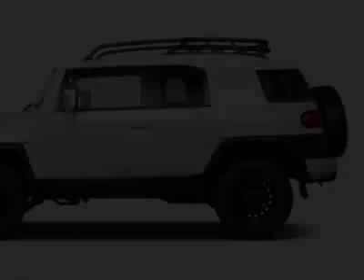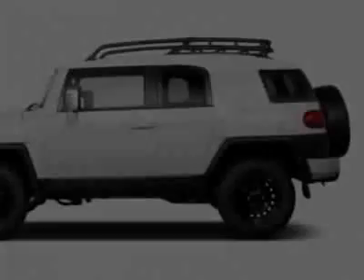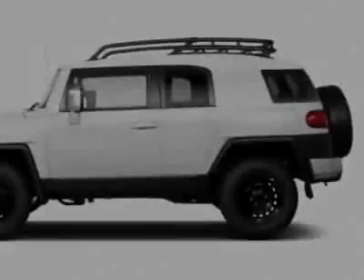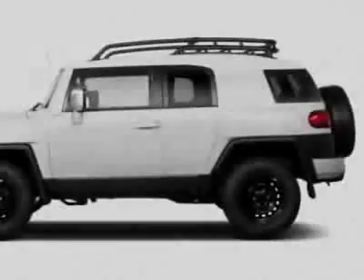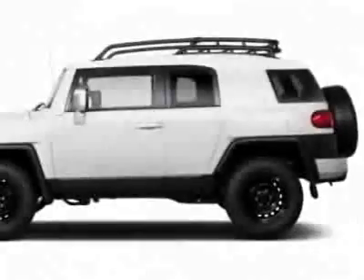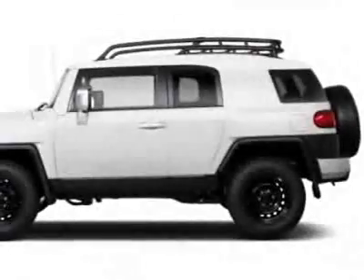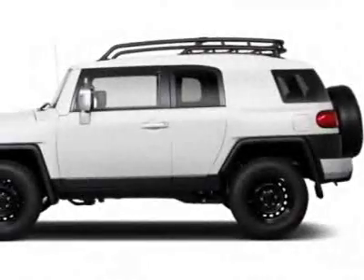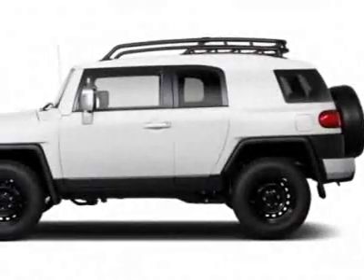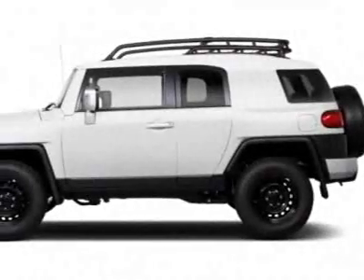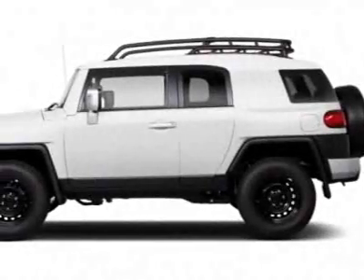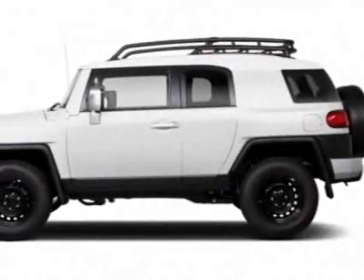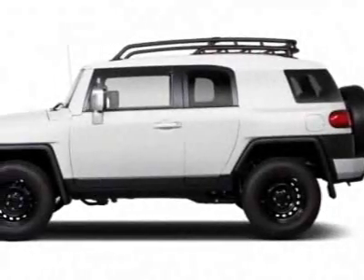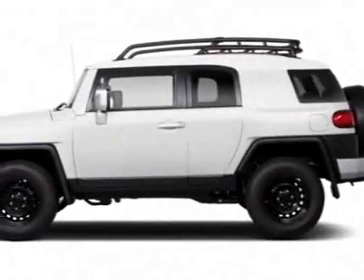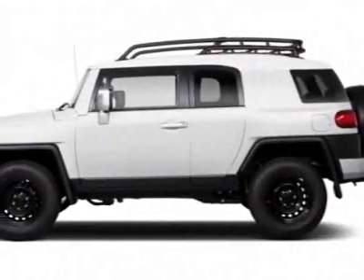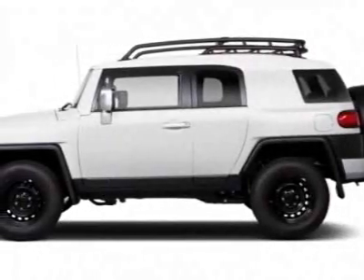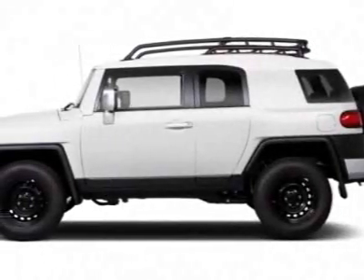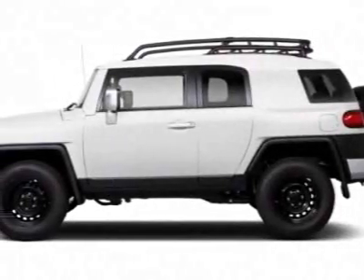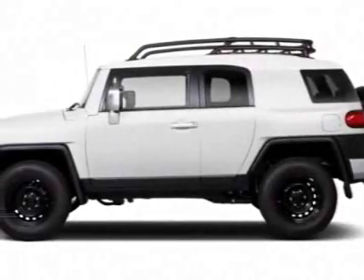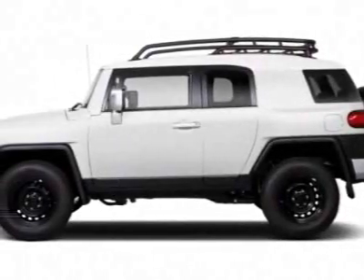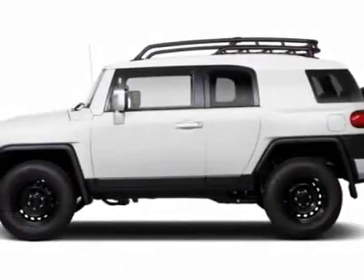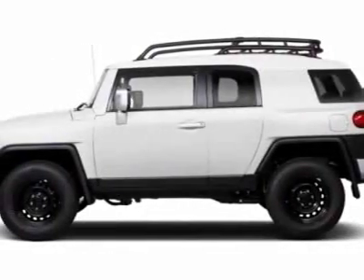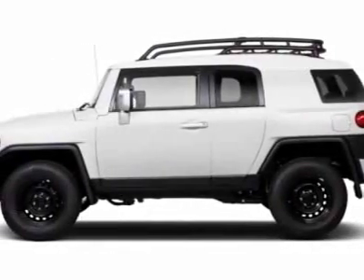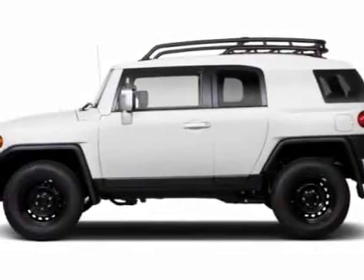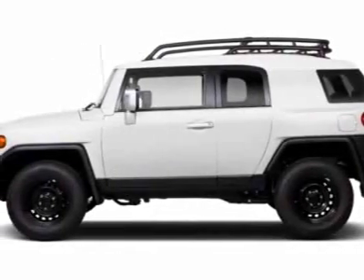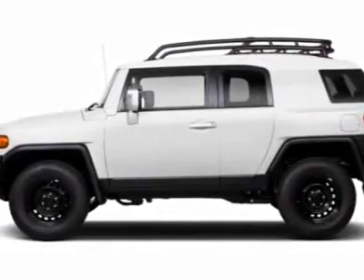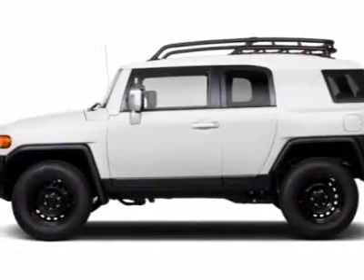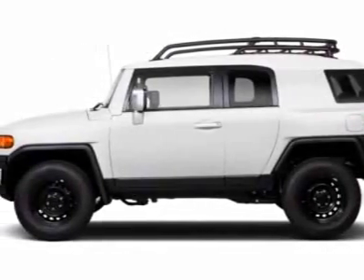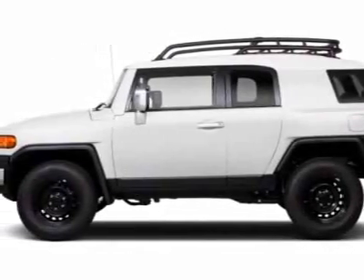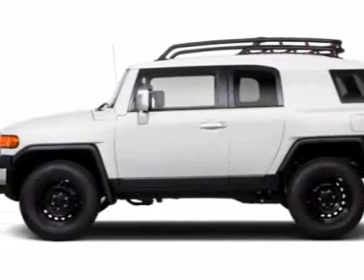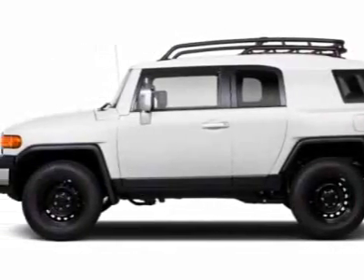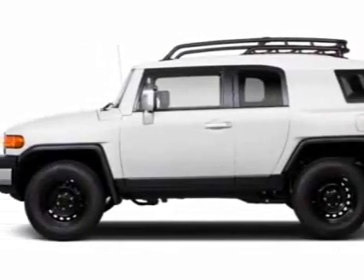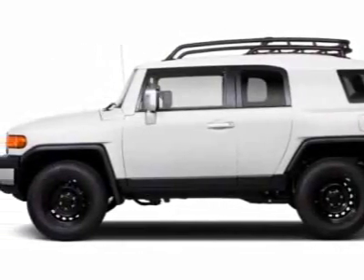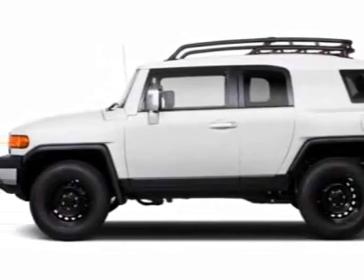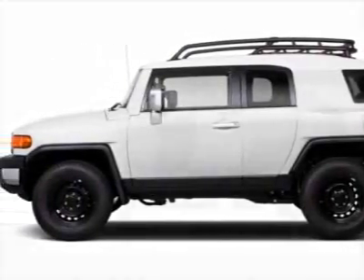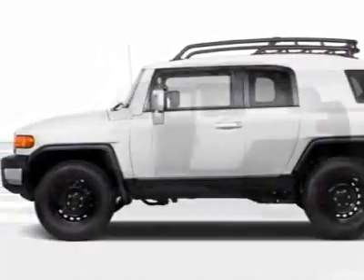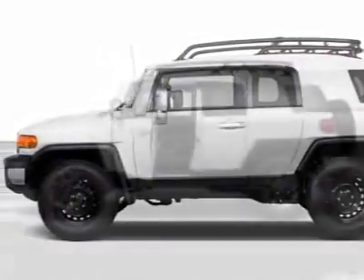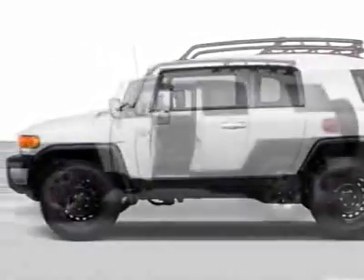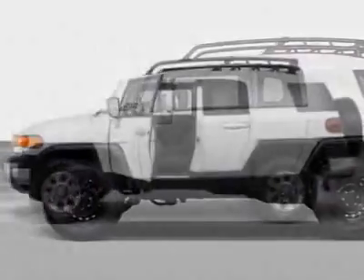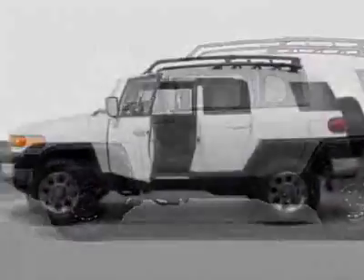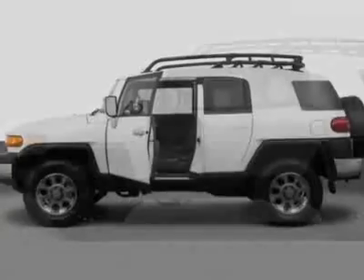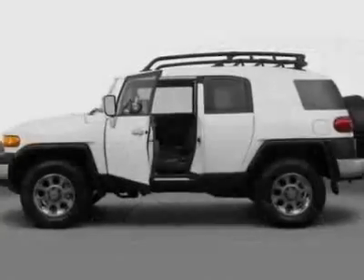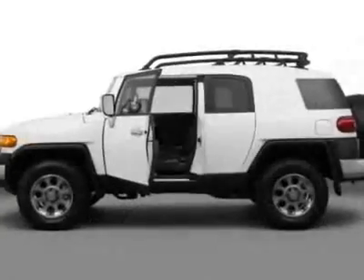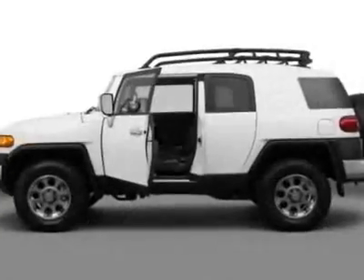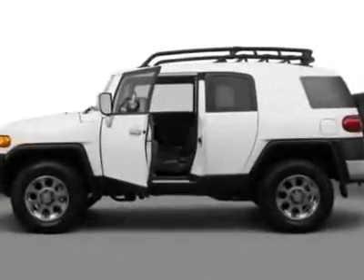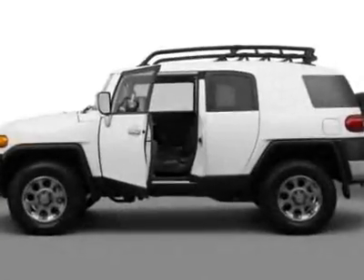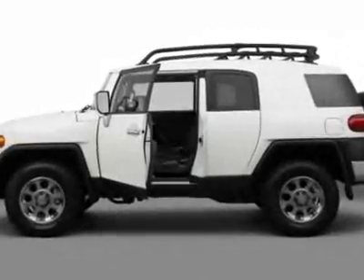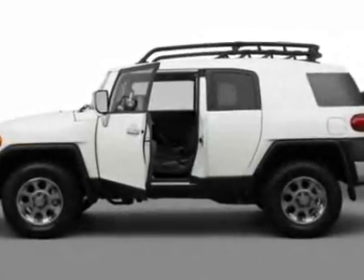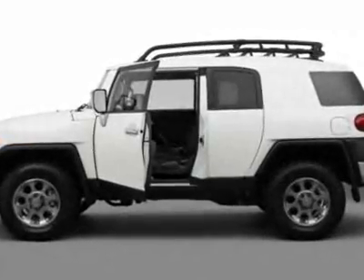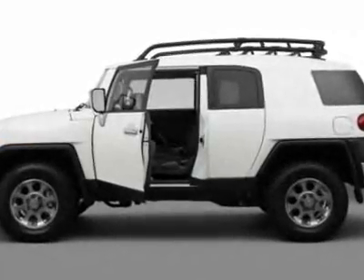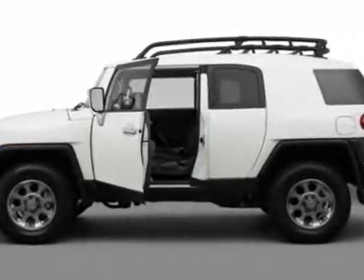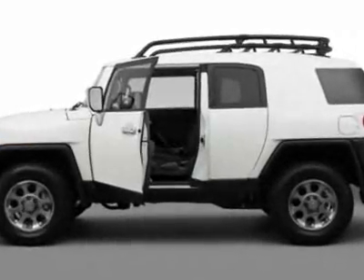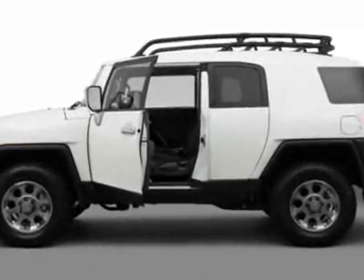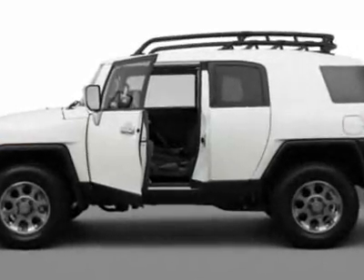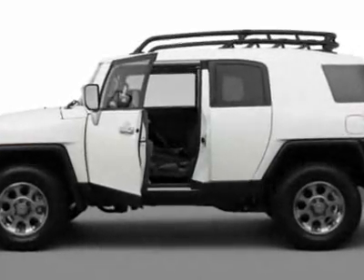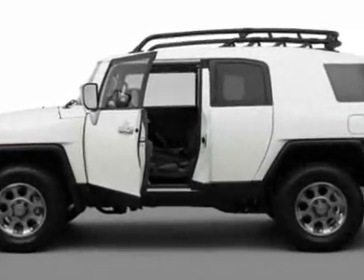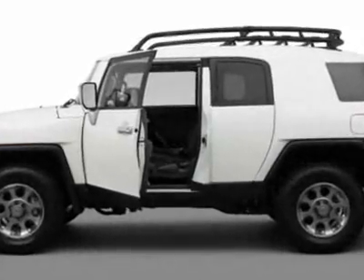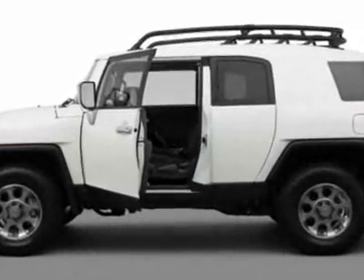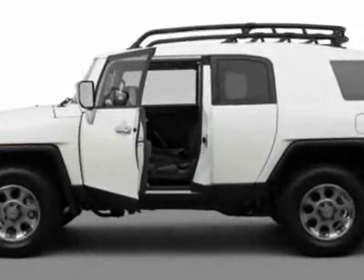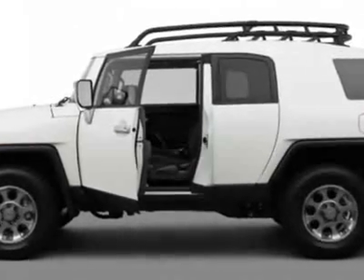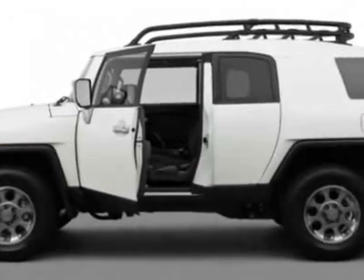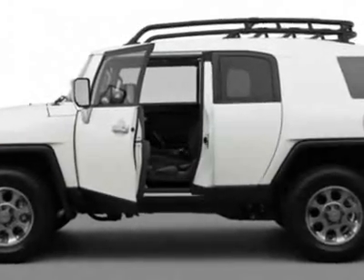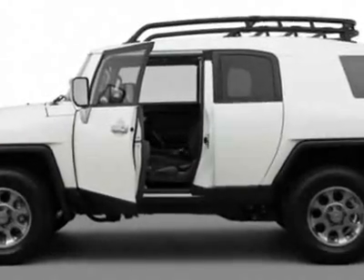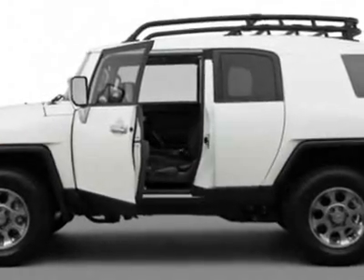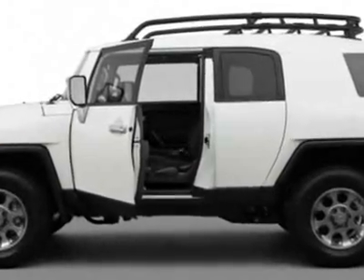Check out this new 2012 Toyota FJ Cruiser. For your protection, this vehicle has a full factory warranty.